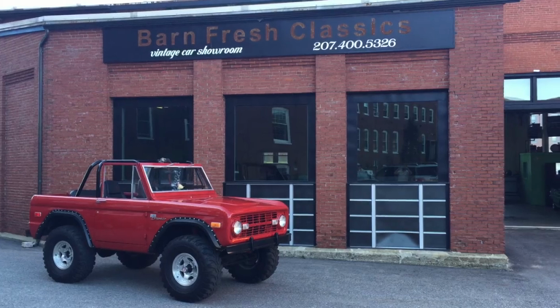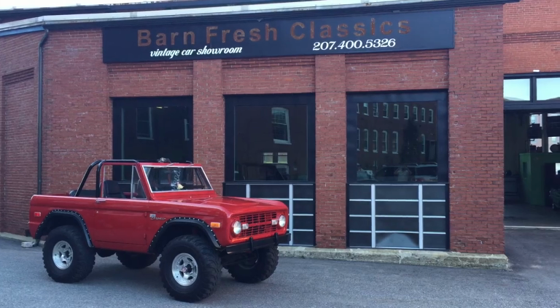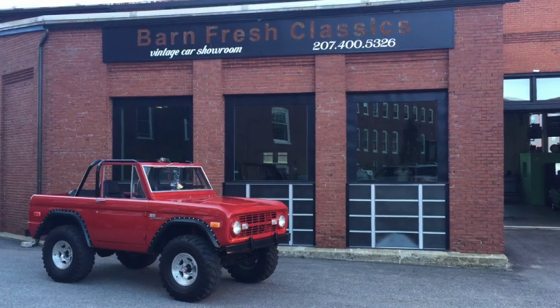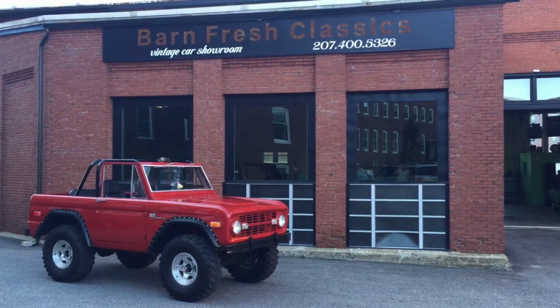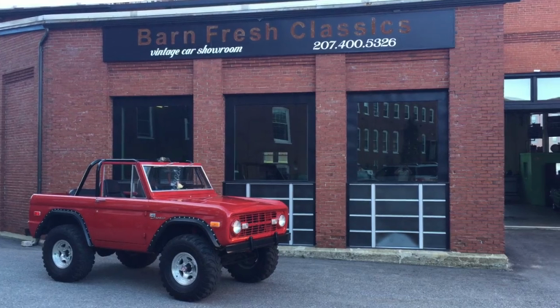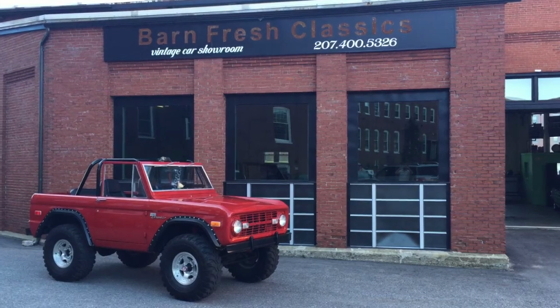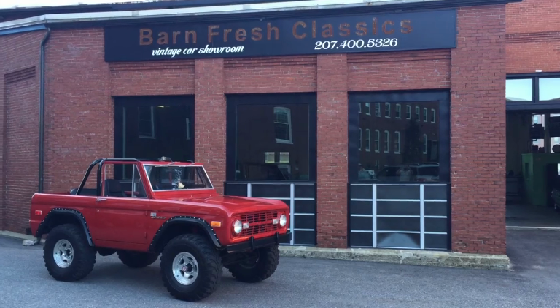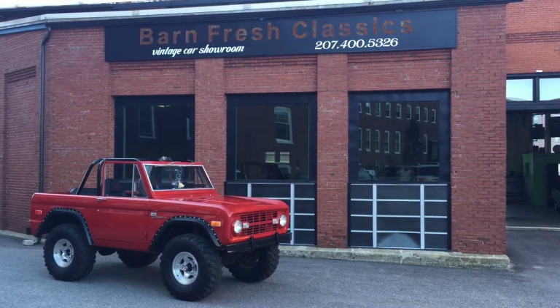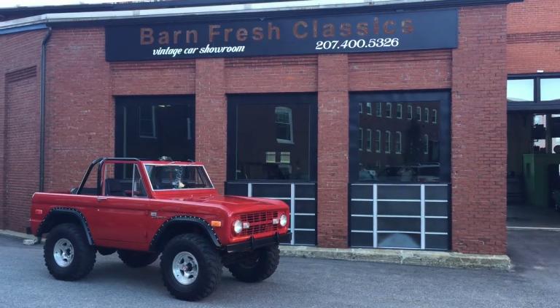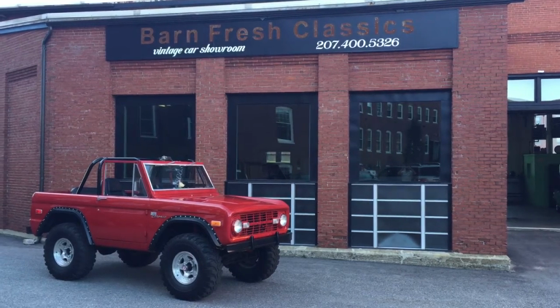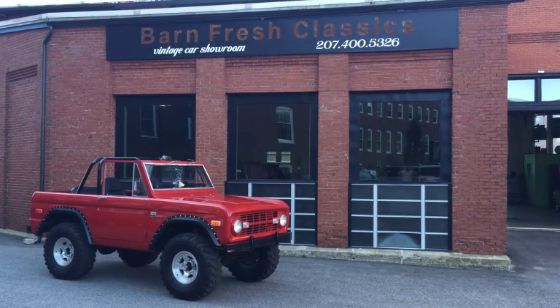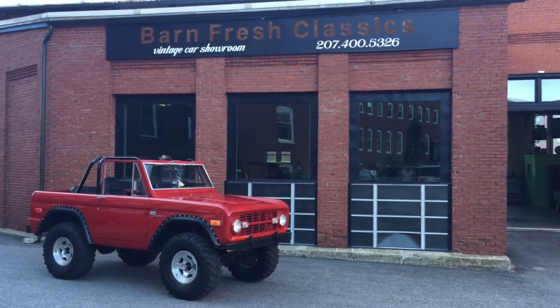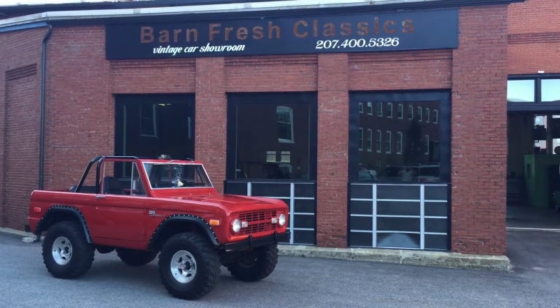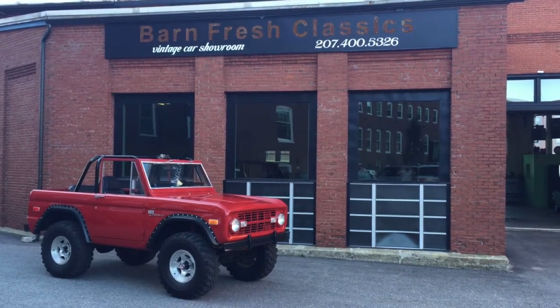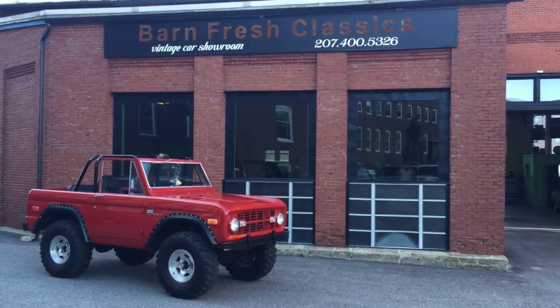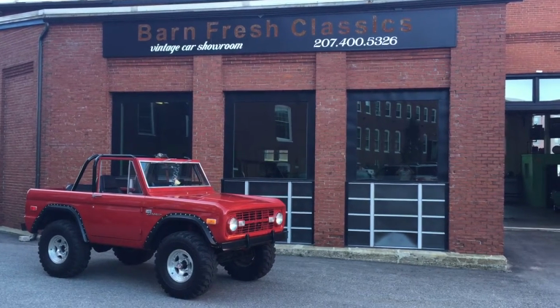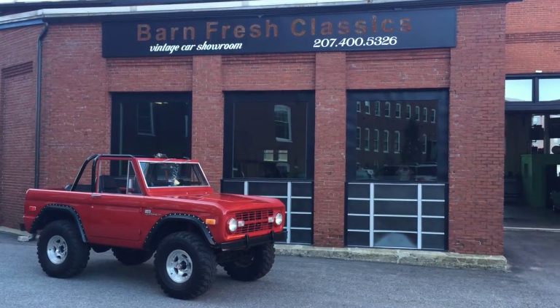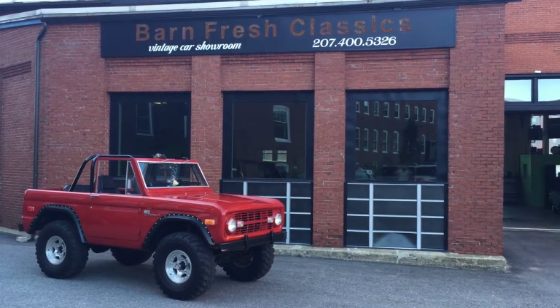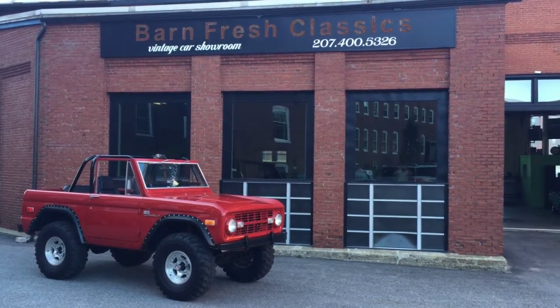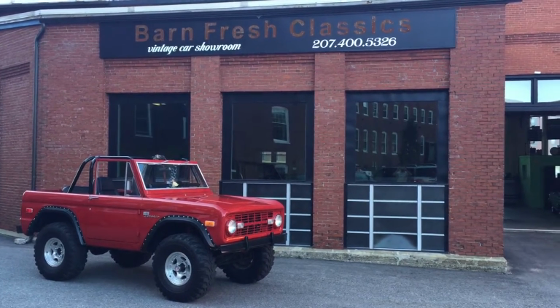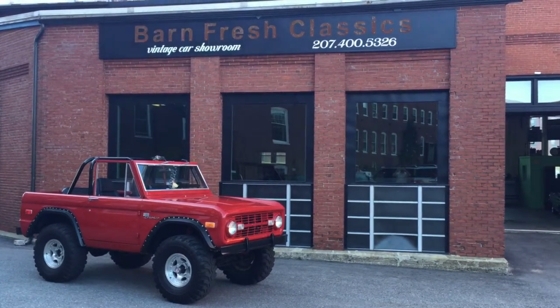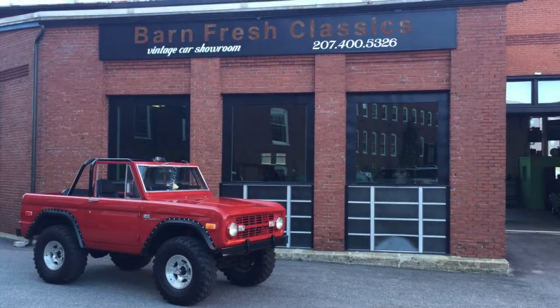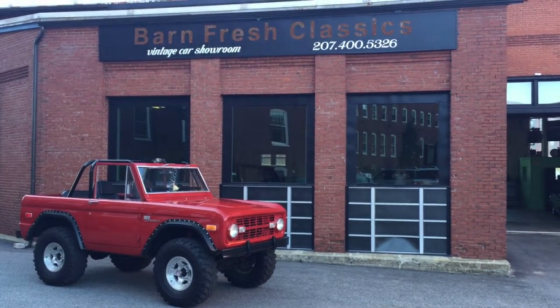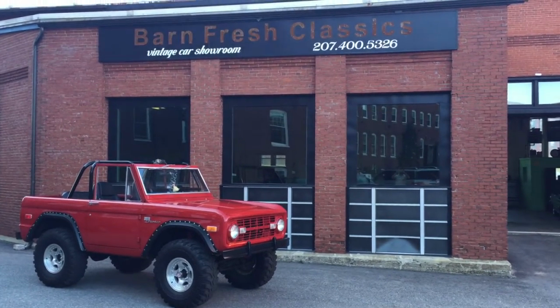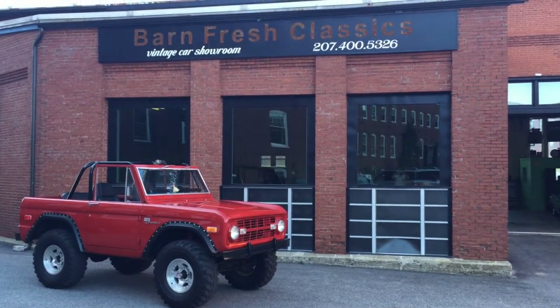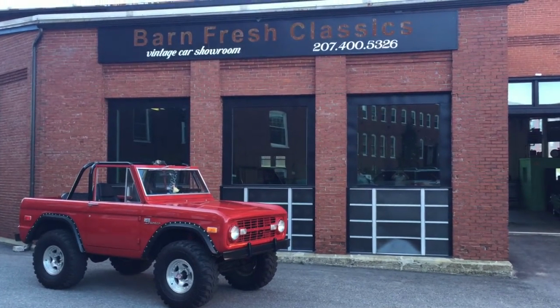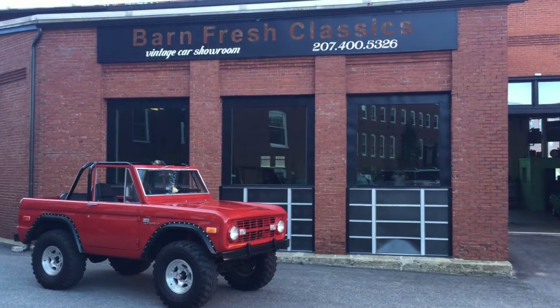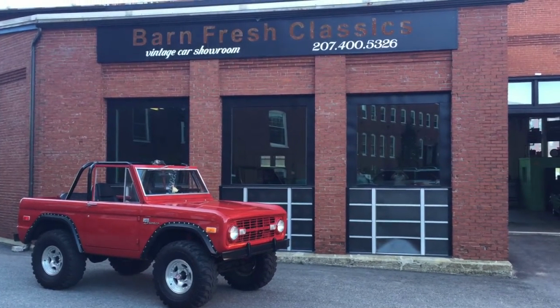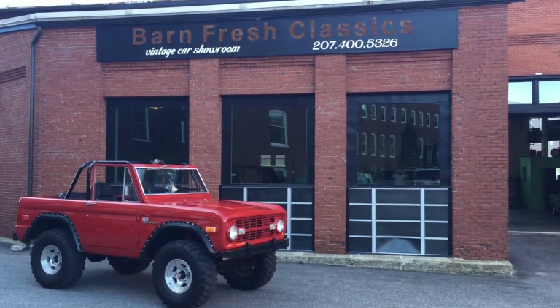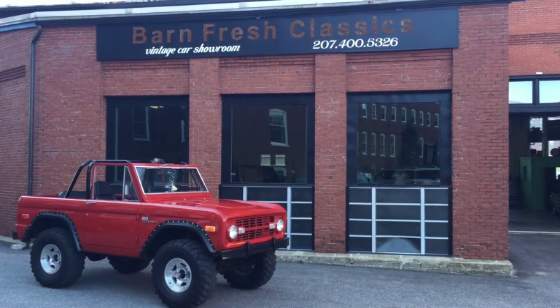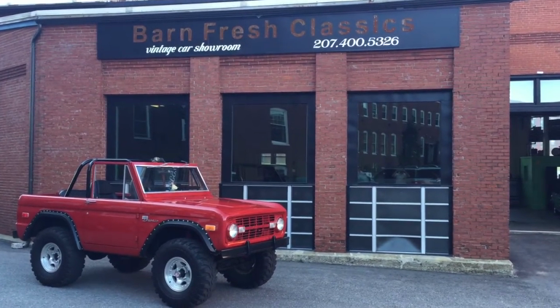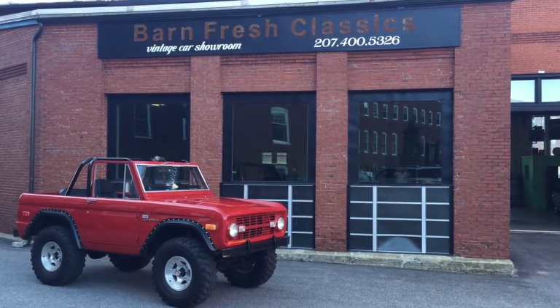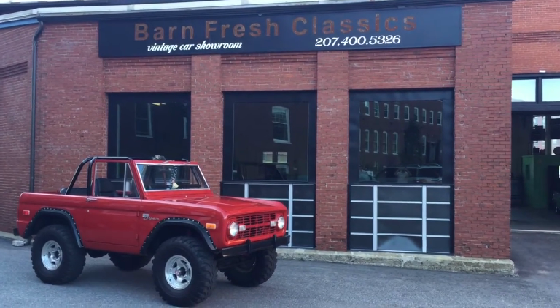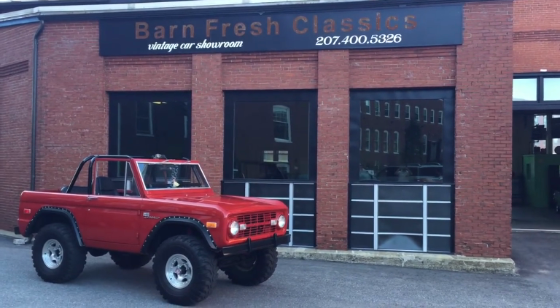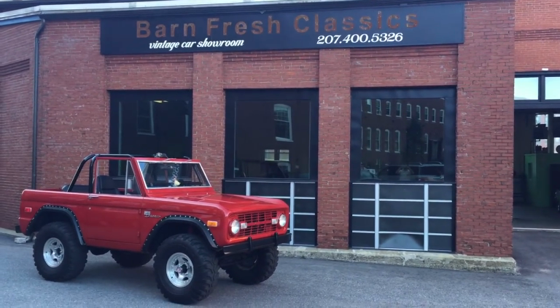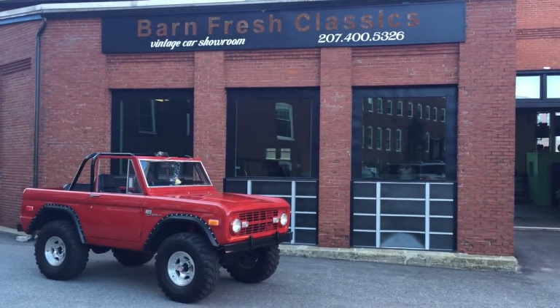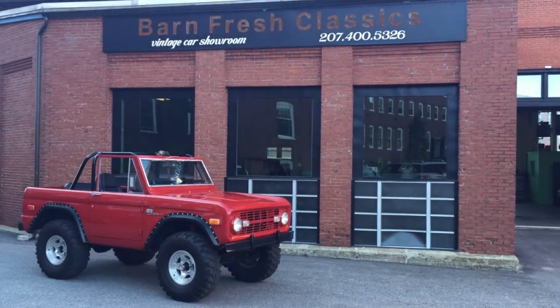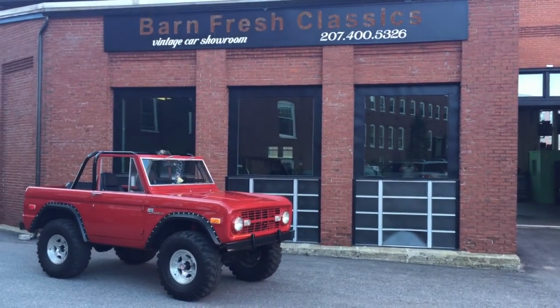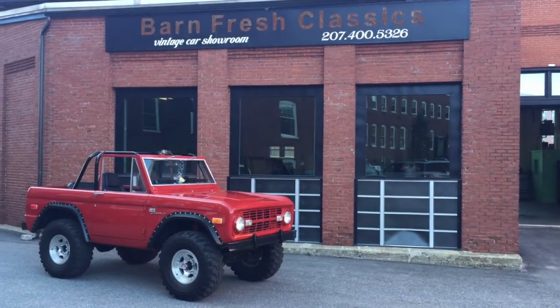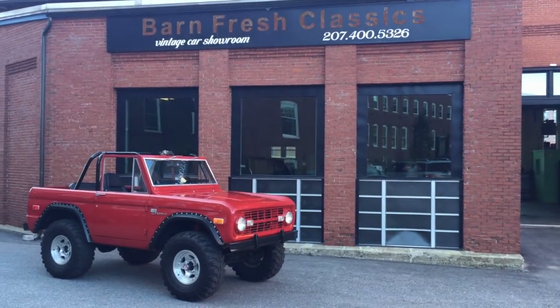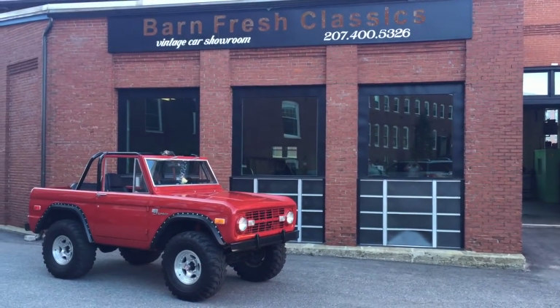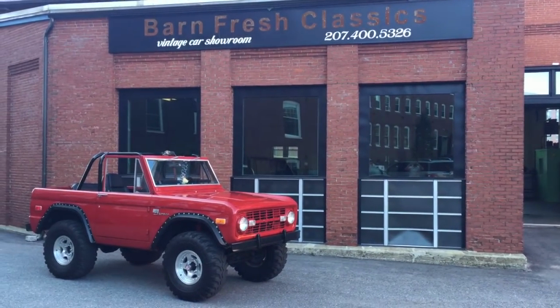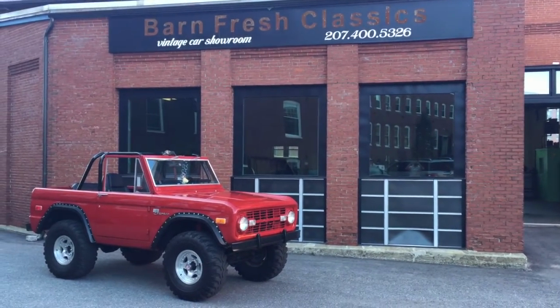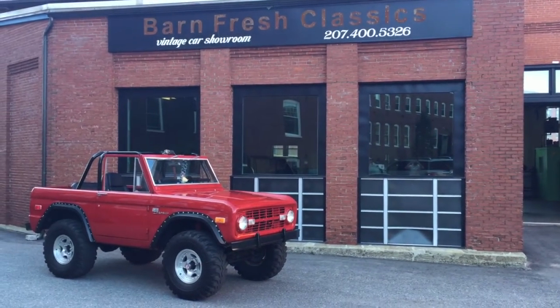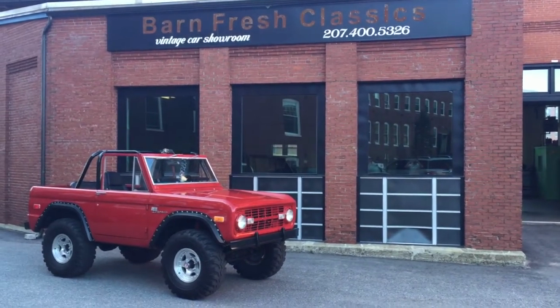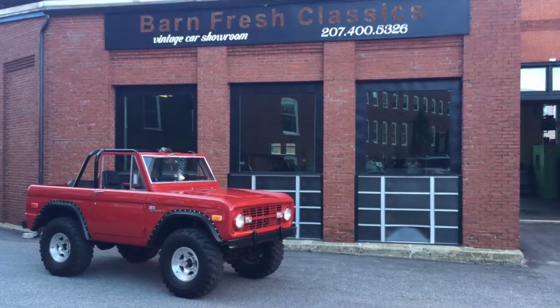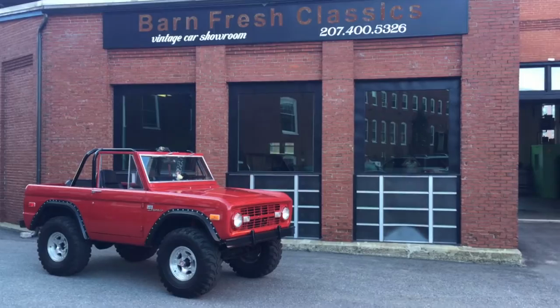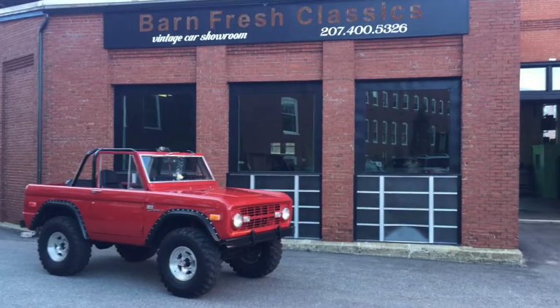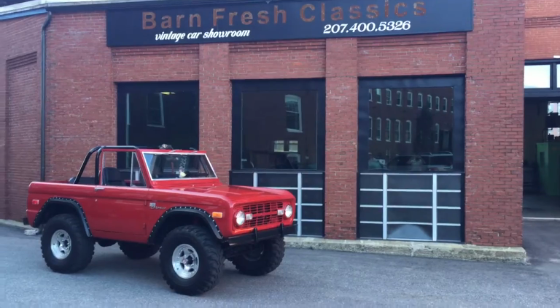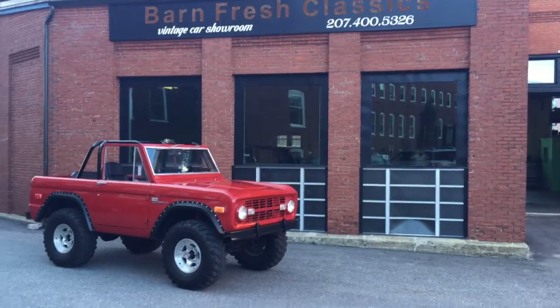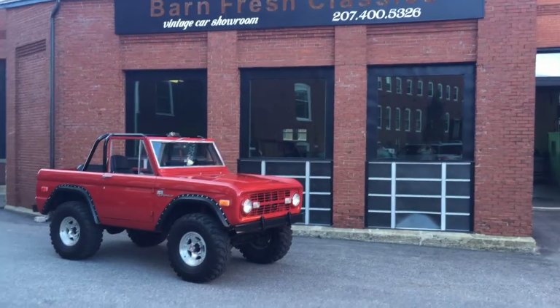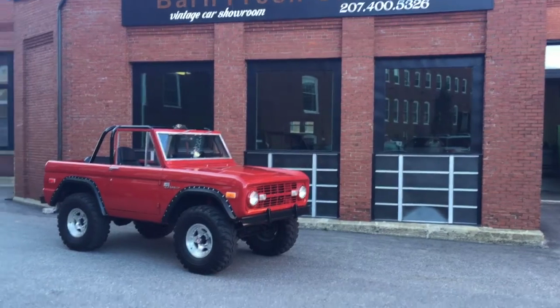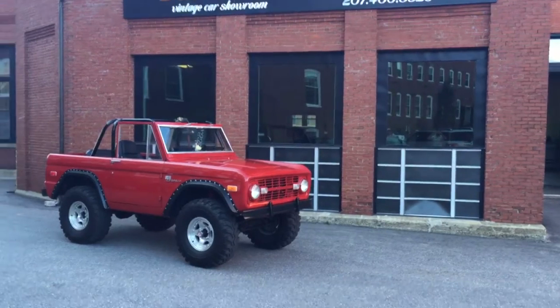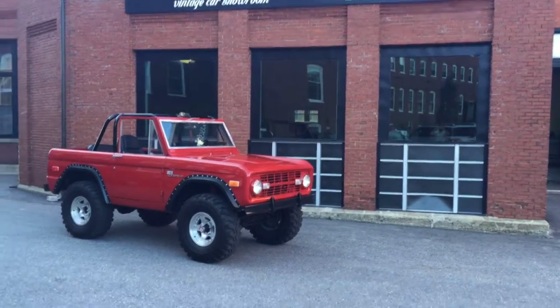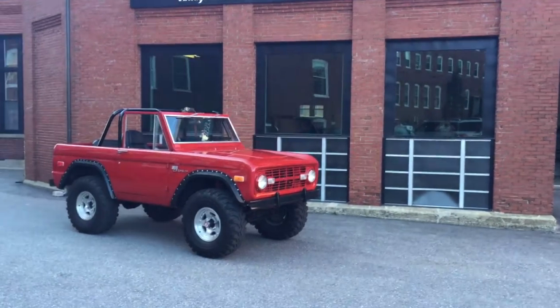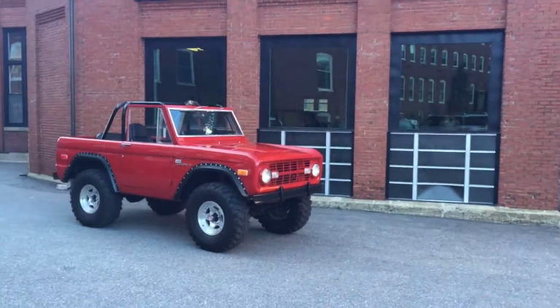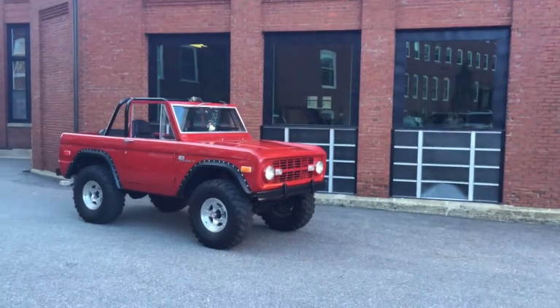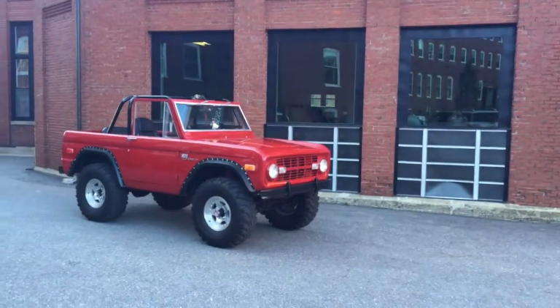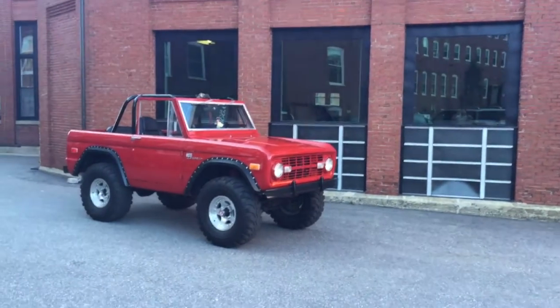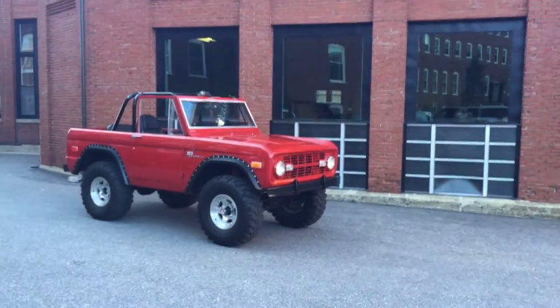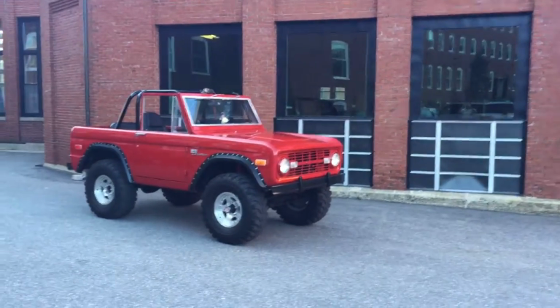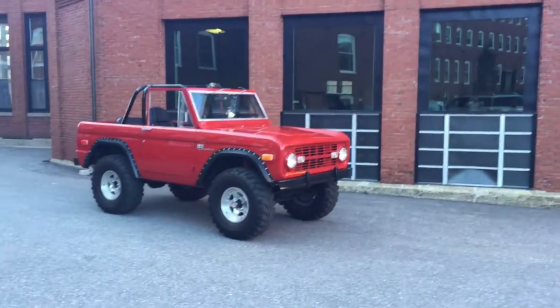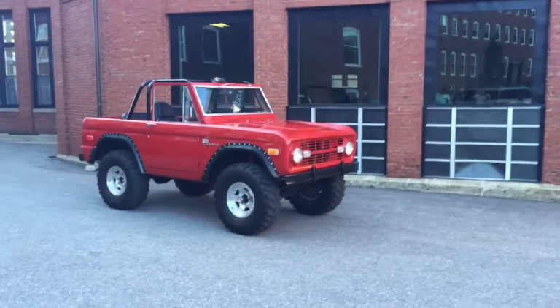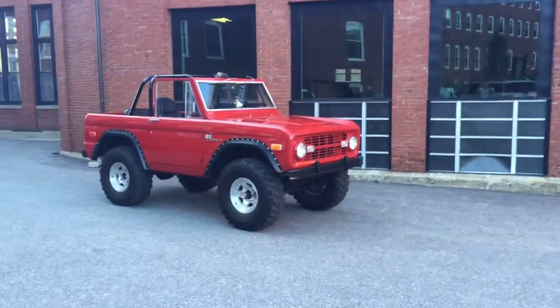Hey guys, what's going on? It's Matthew from Barn Fresh Classics here in Biddeford, Maine, bringing you a '73 Bronco today.